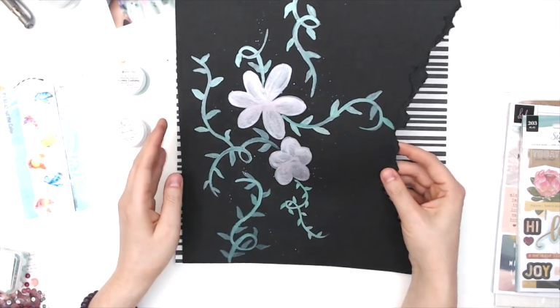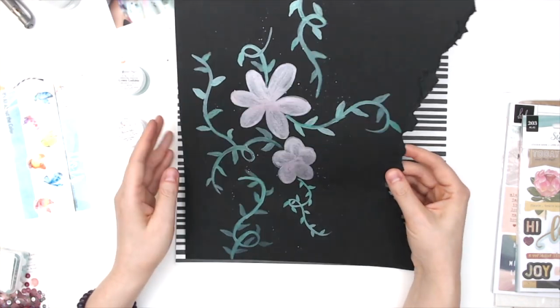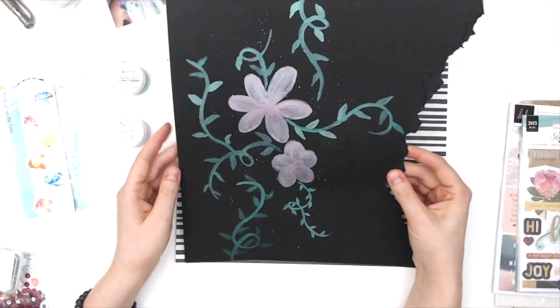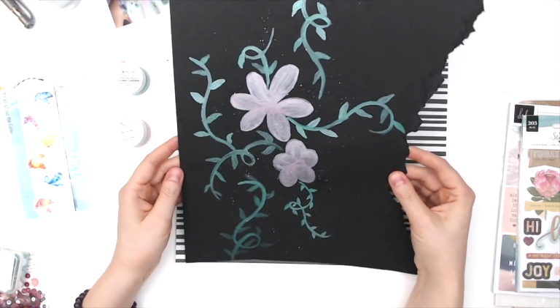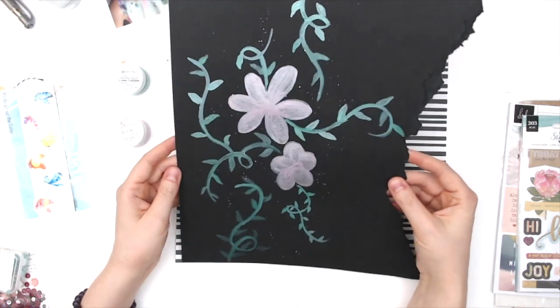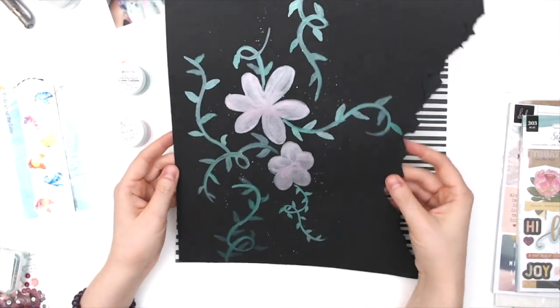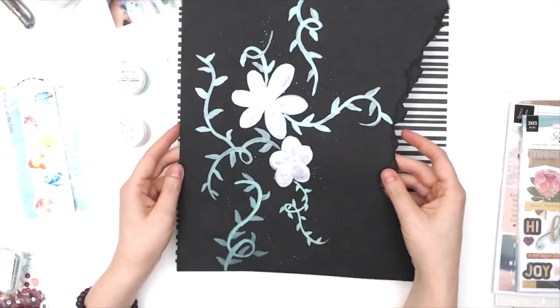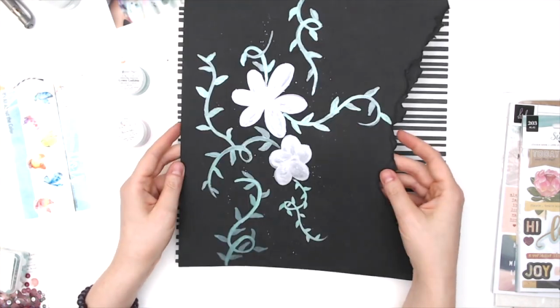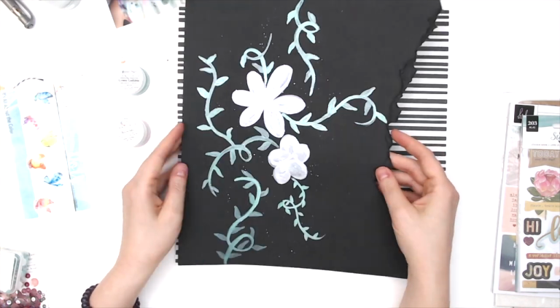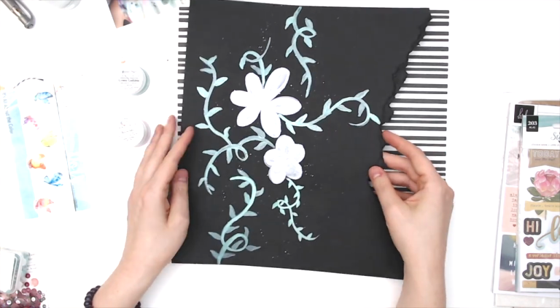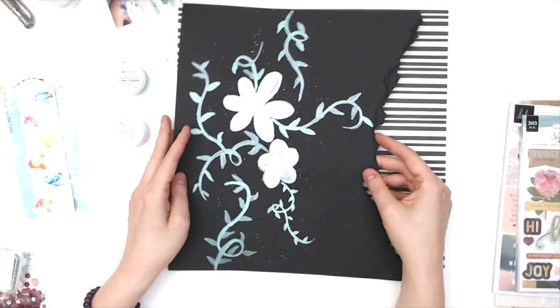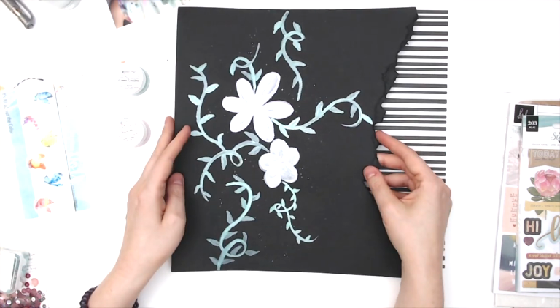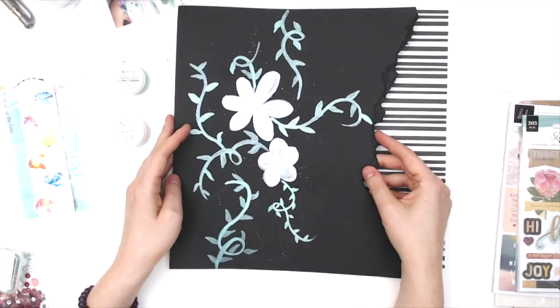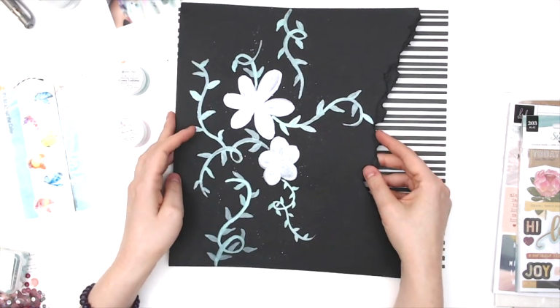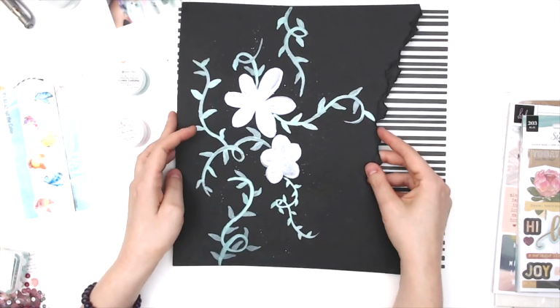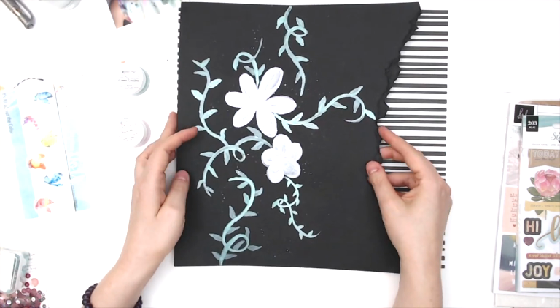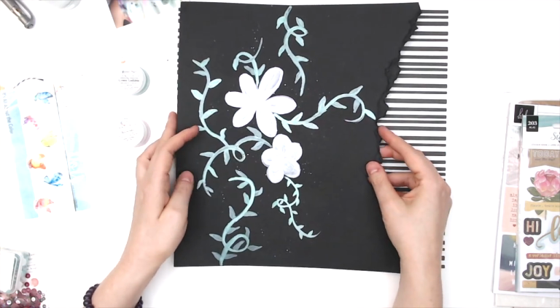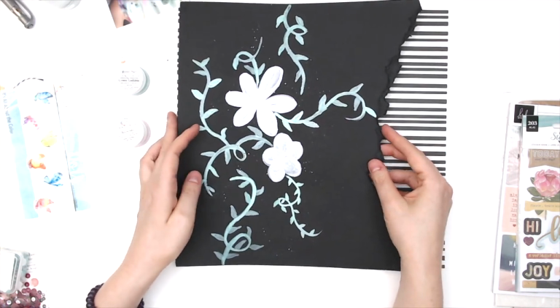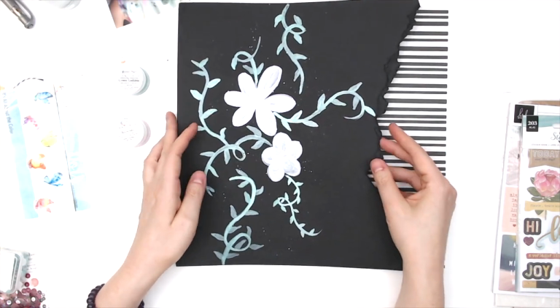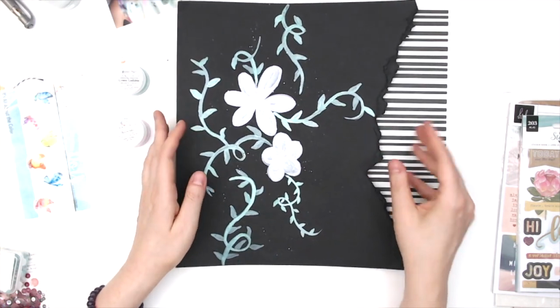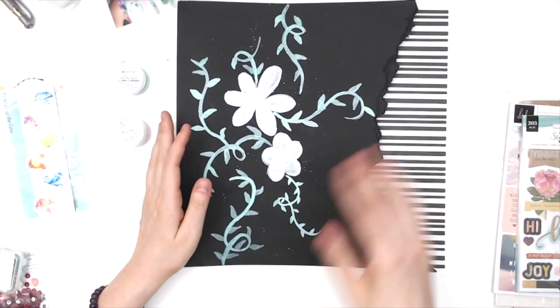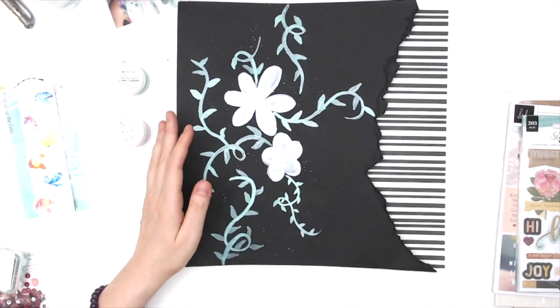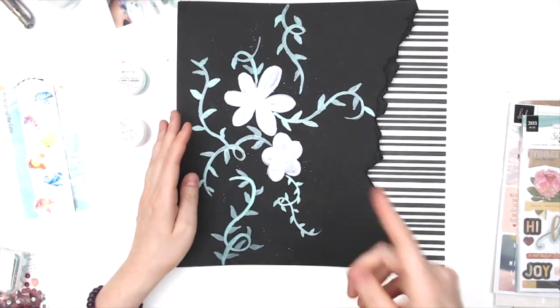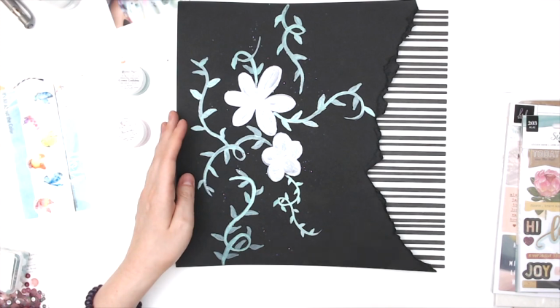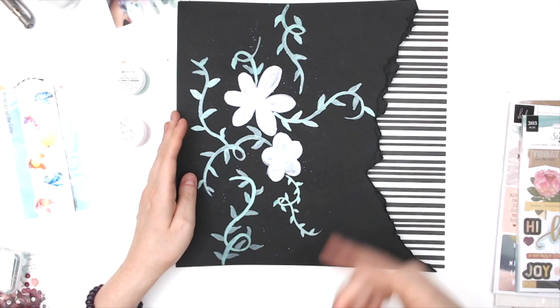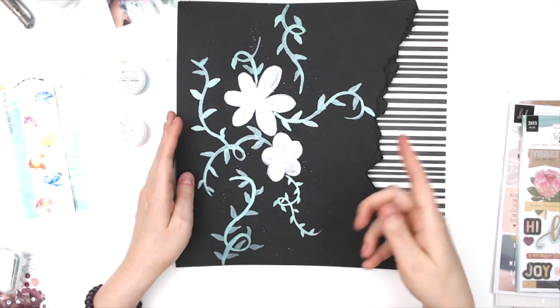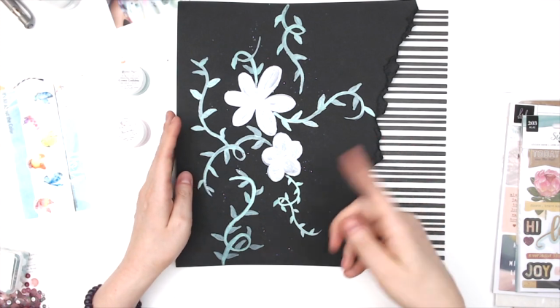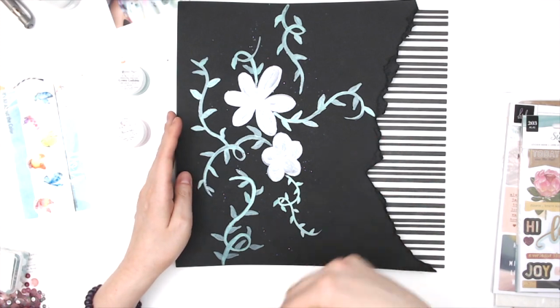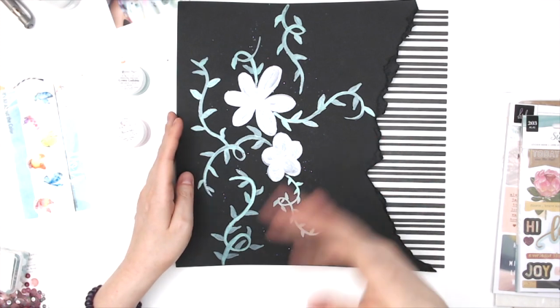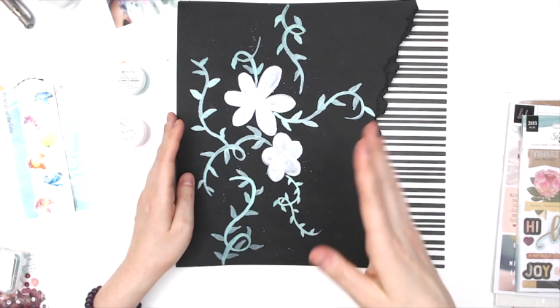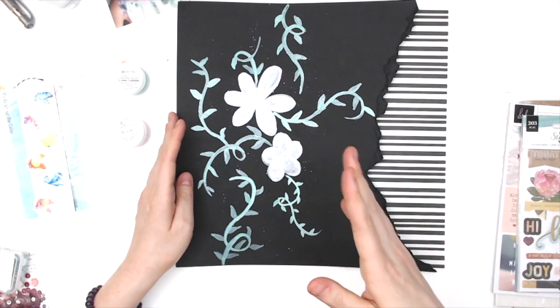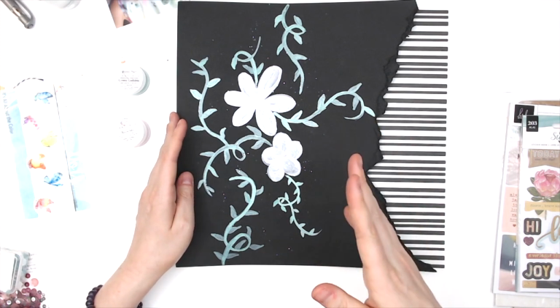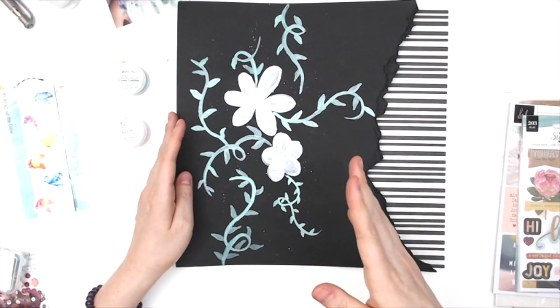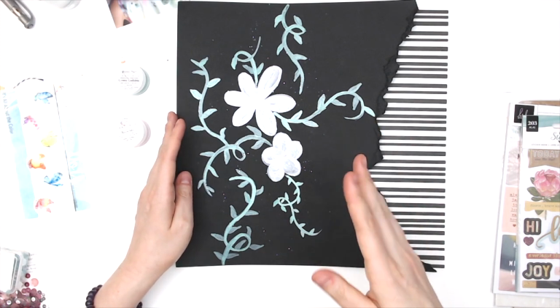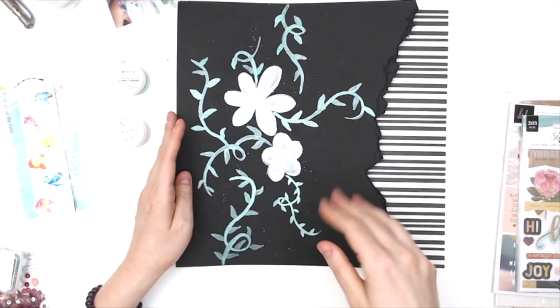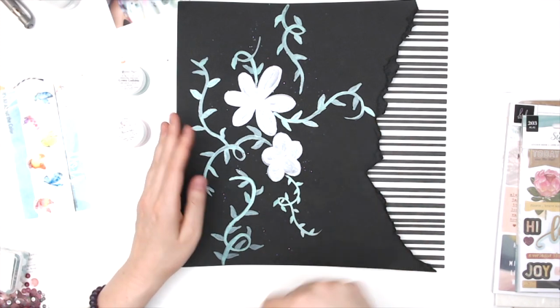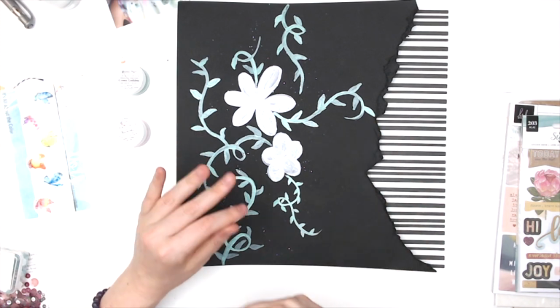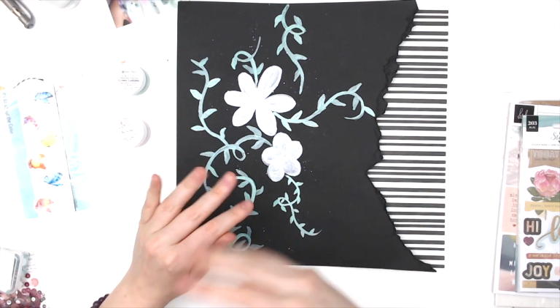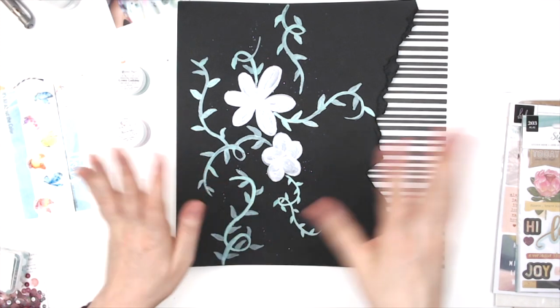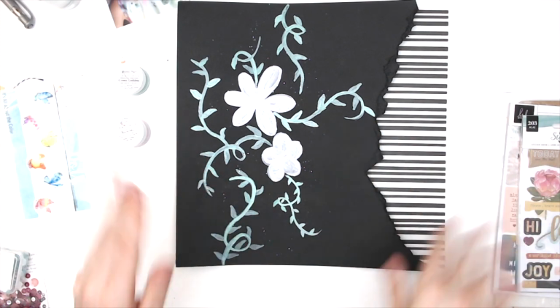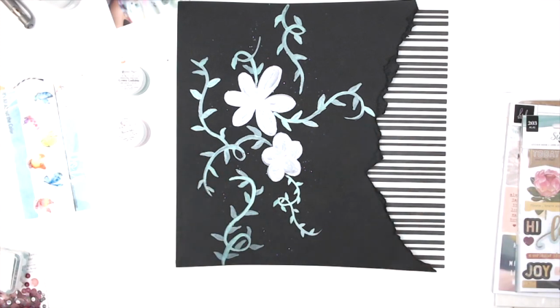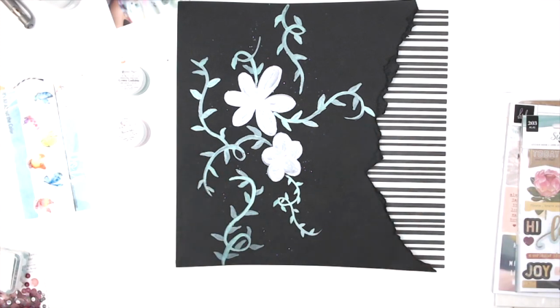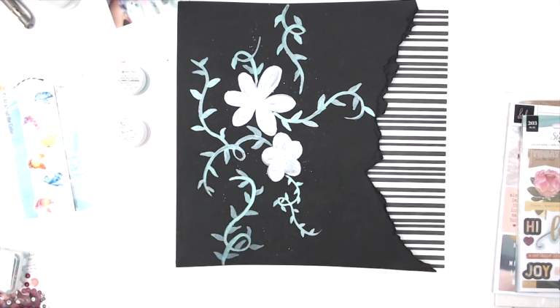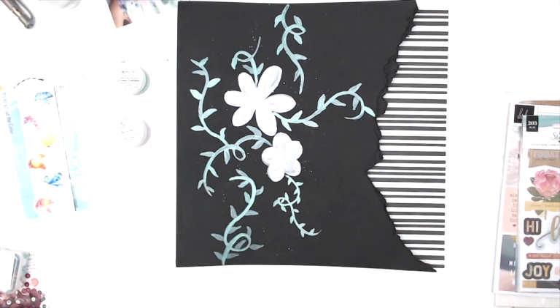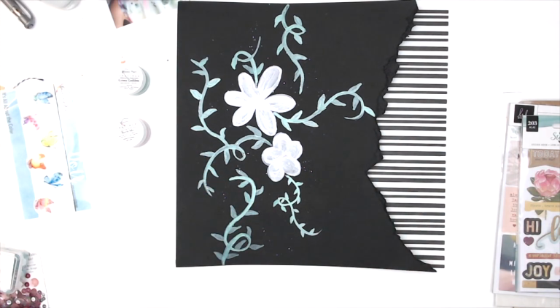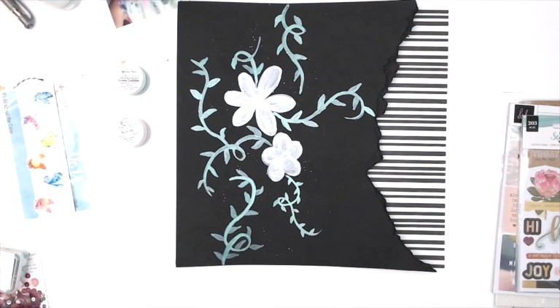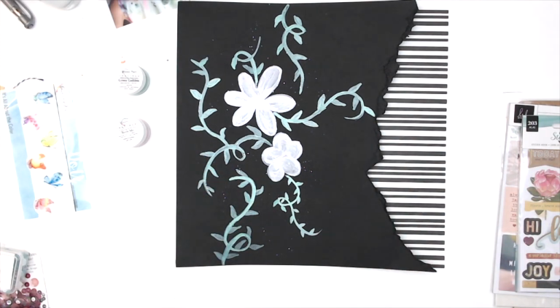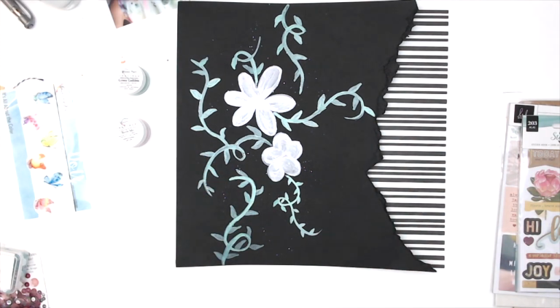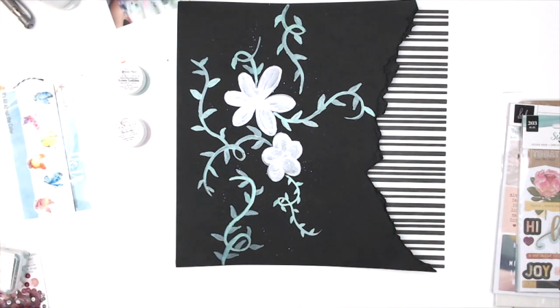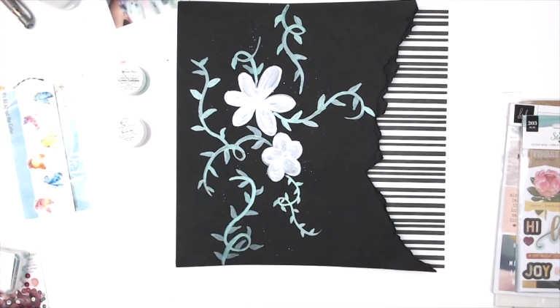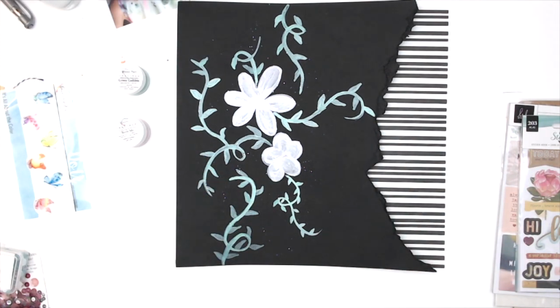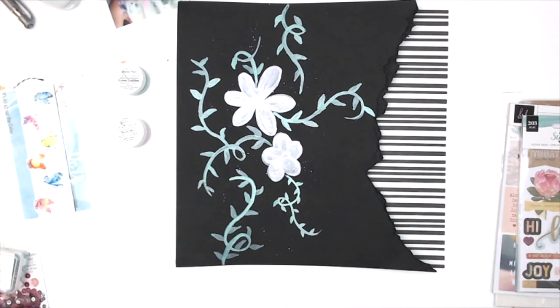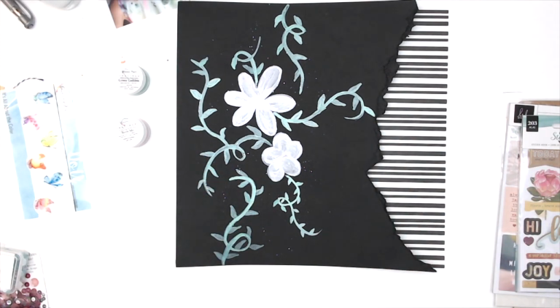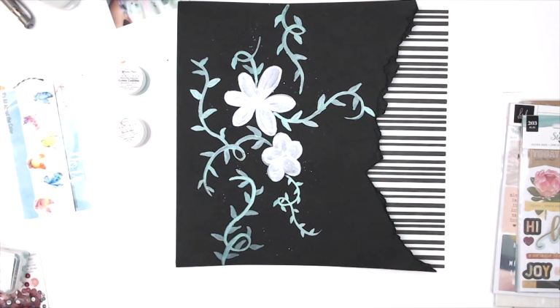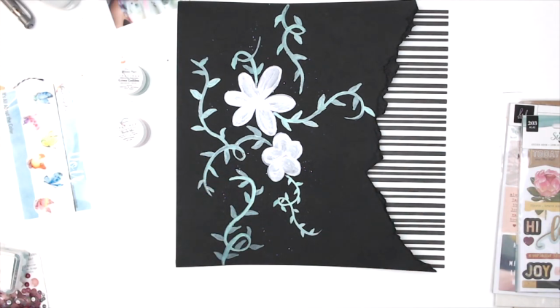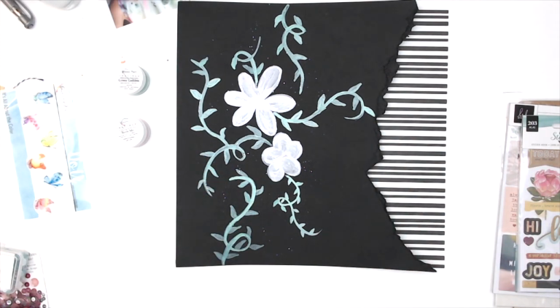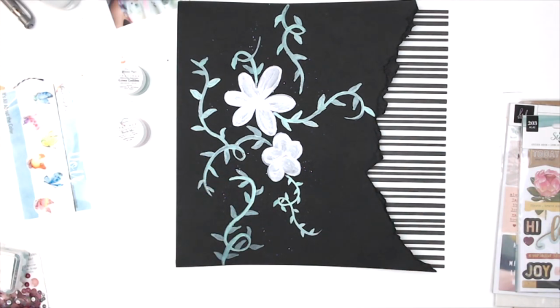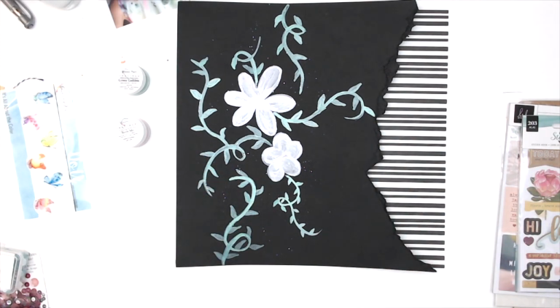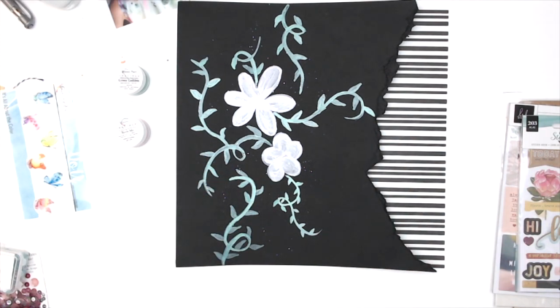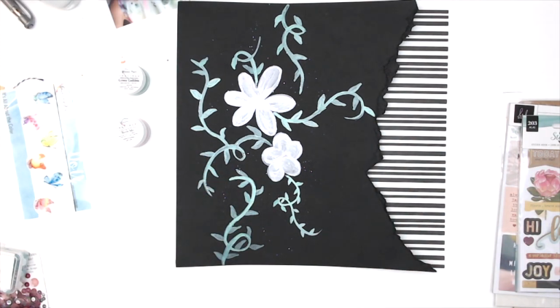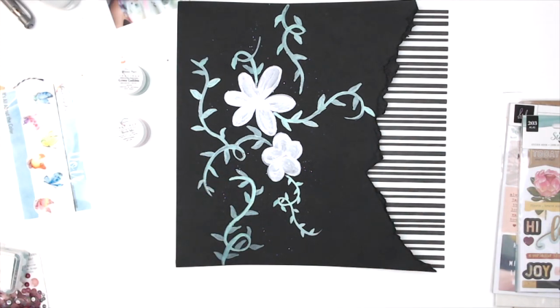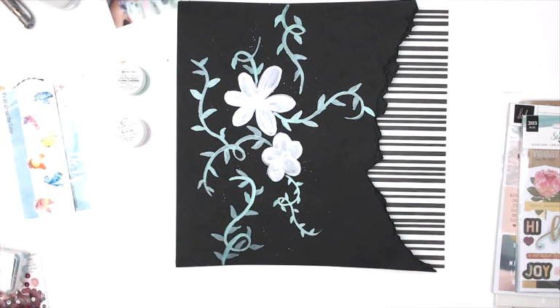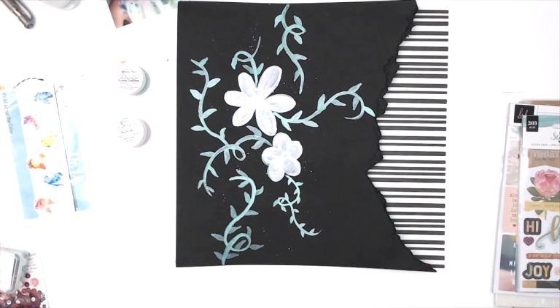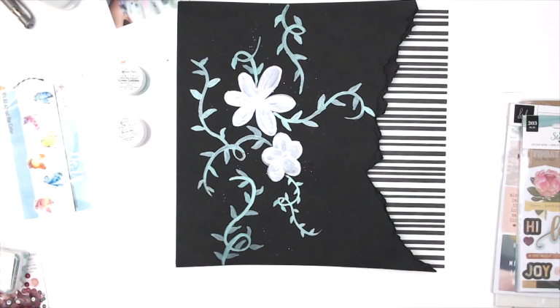Now I'm going to put you on fast forward and go through putting together my layout, so I hope you enjoy.